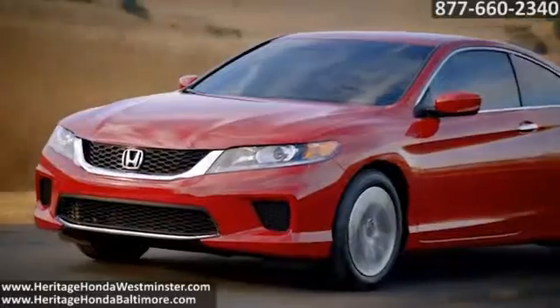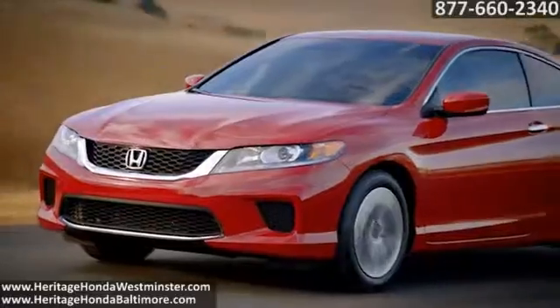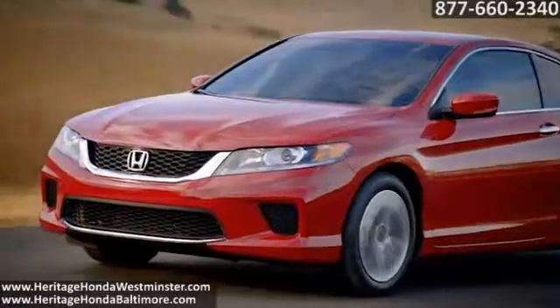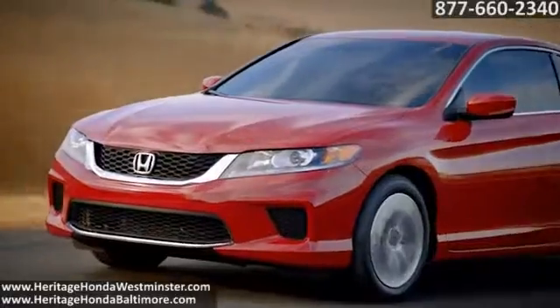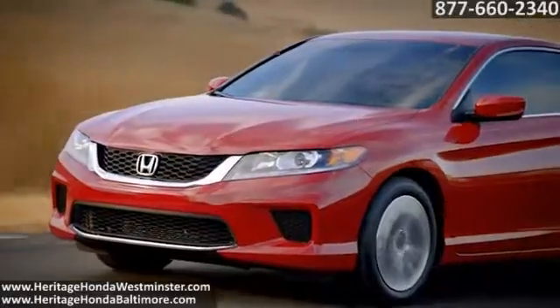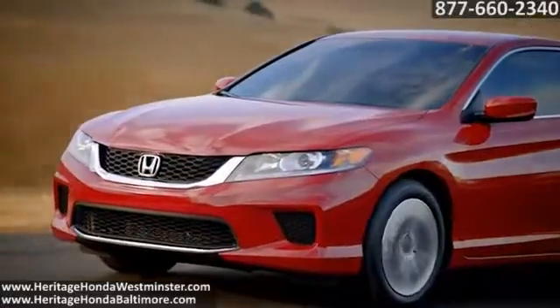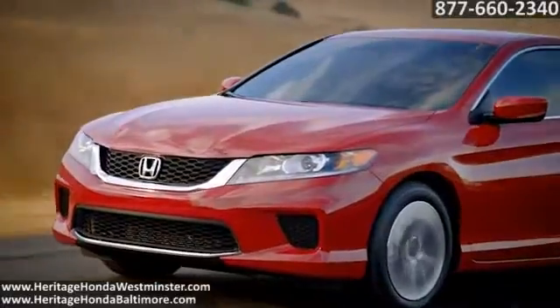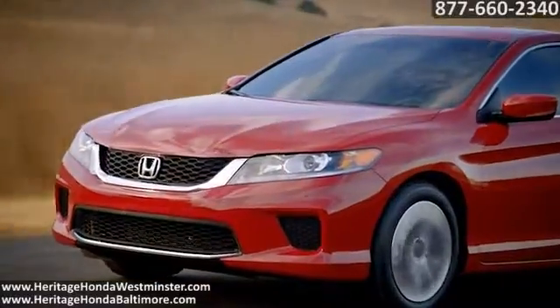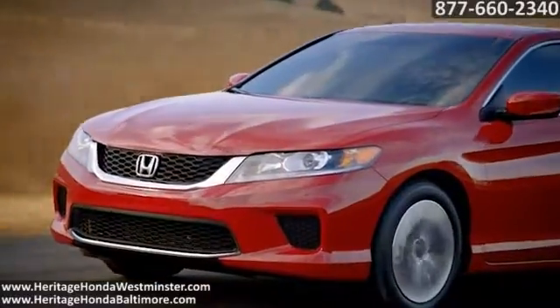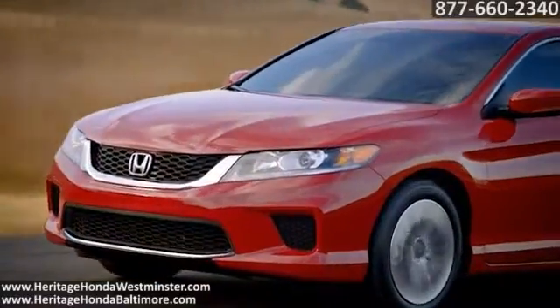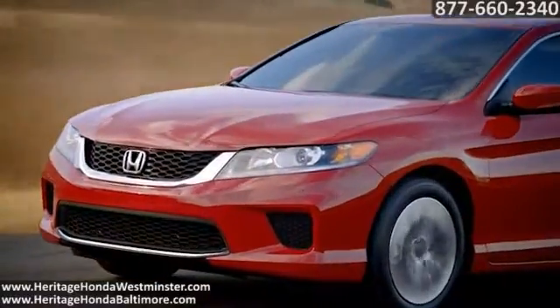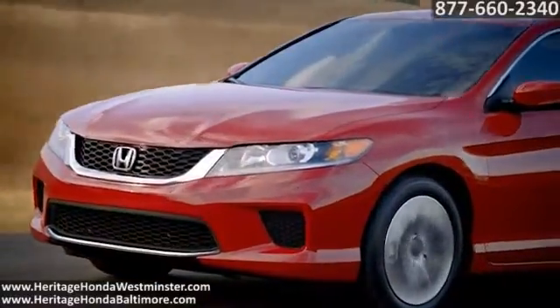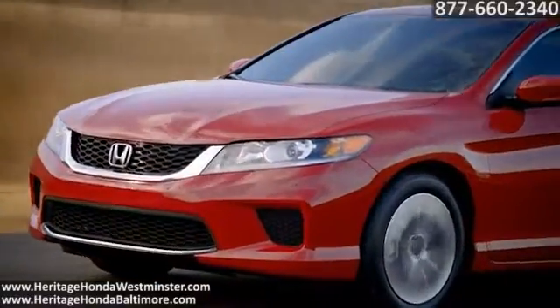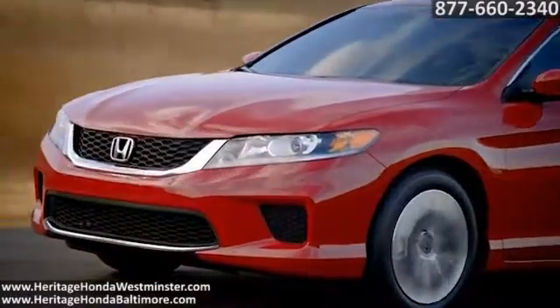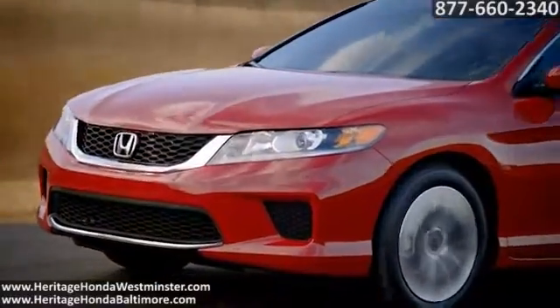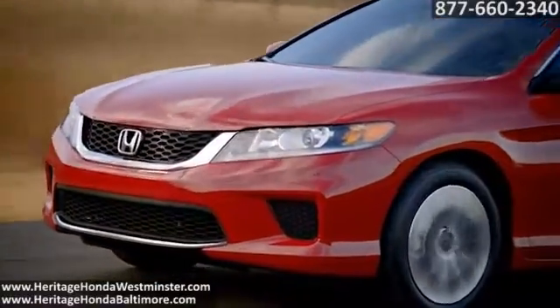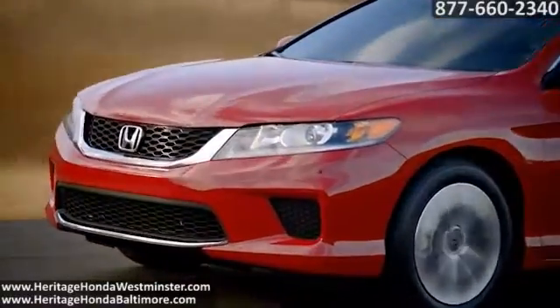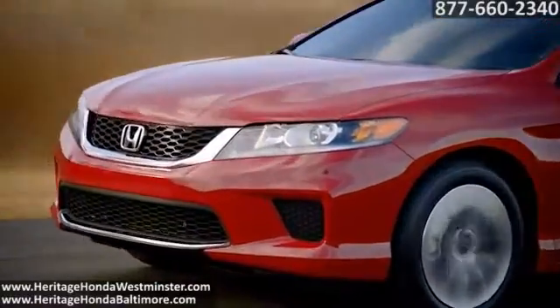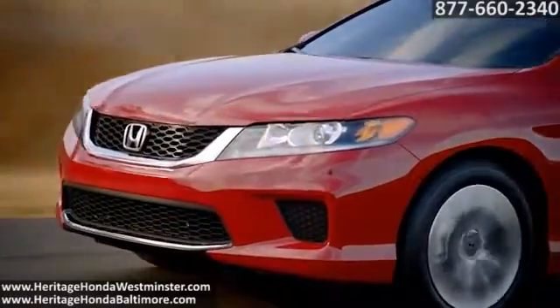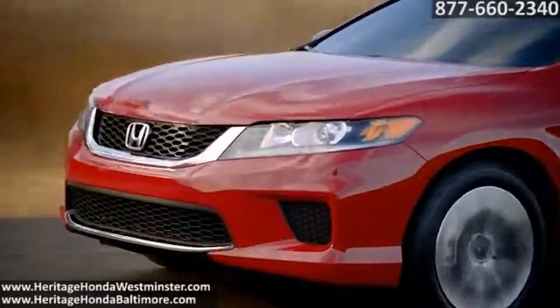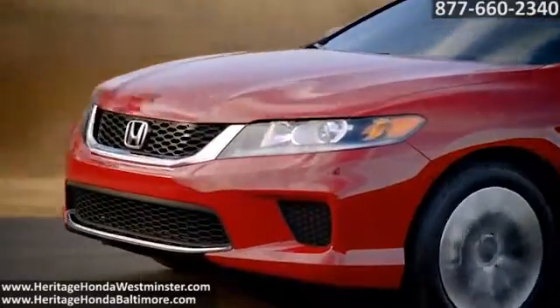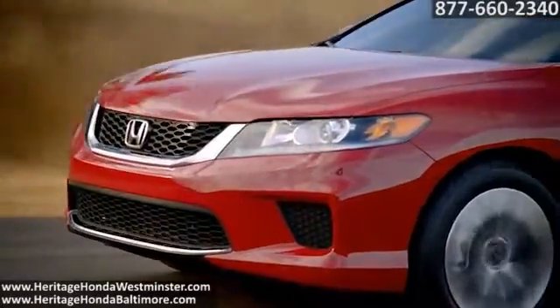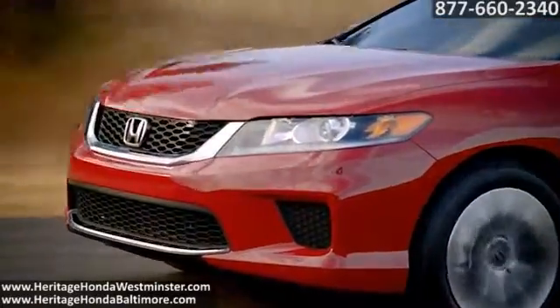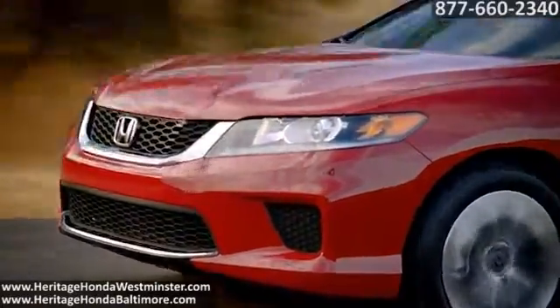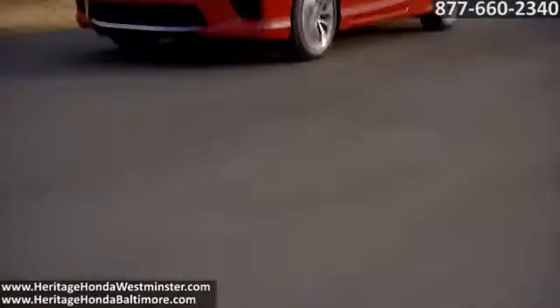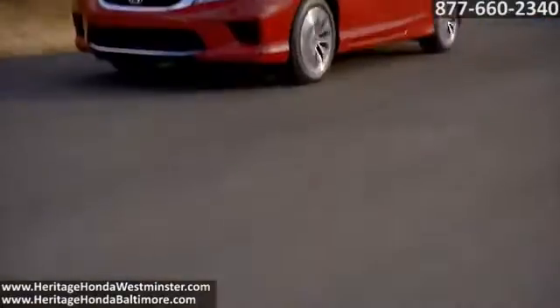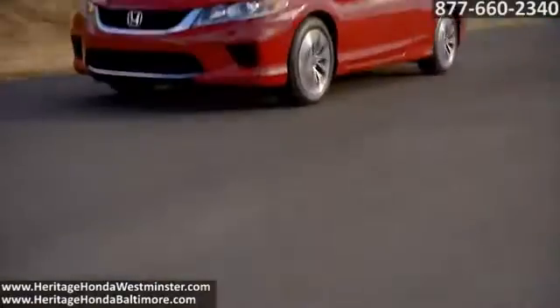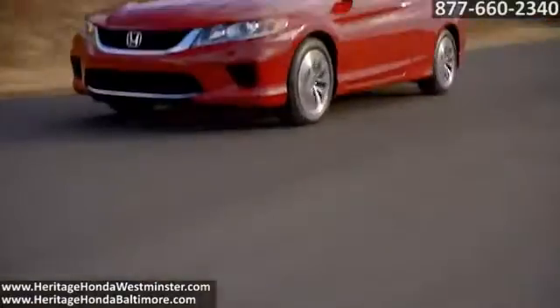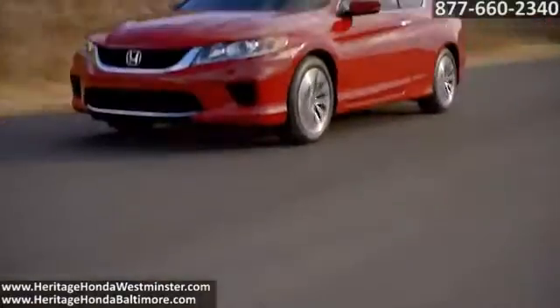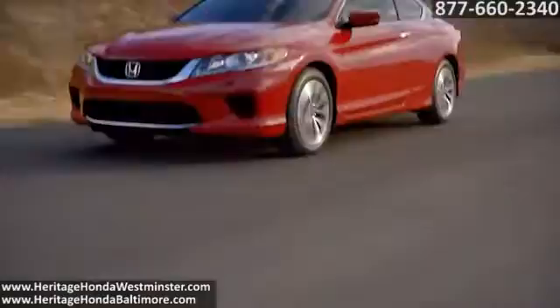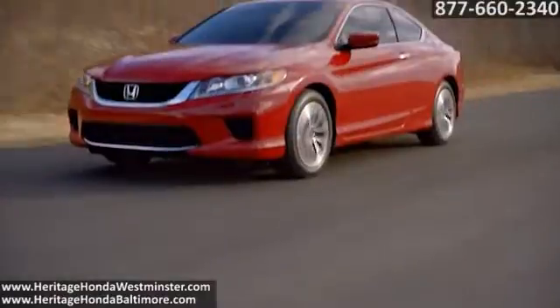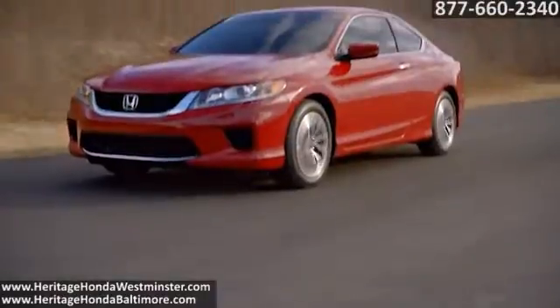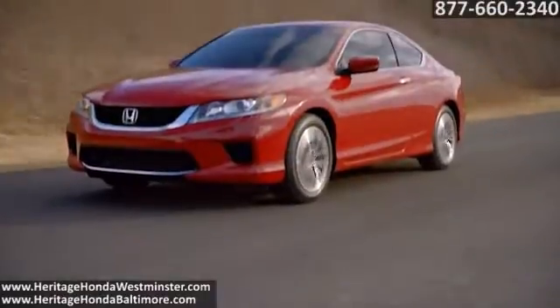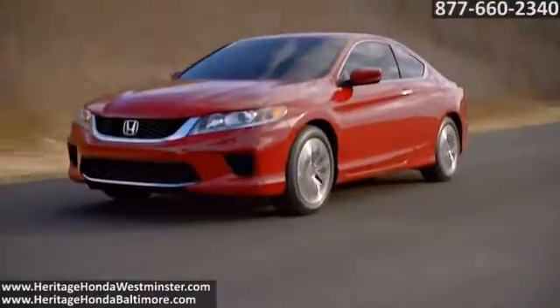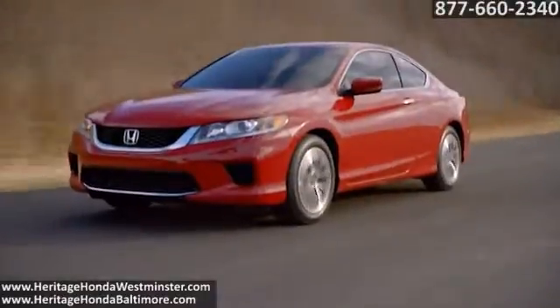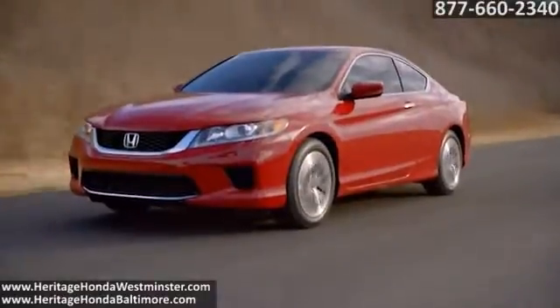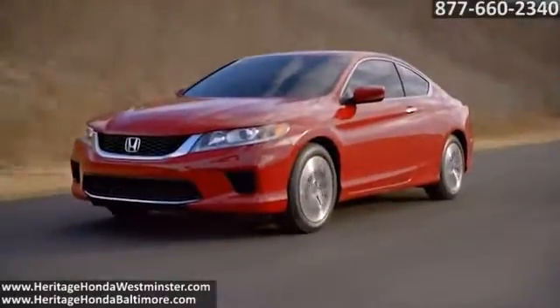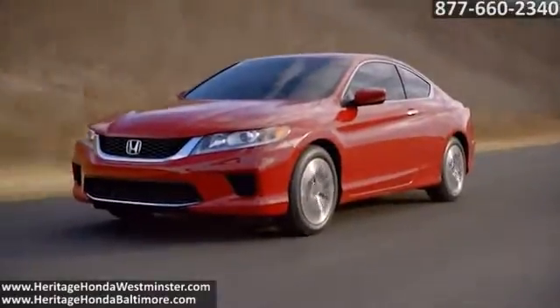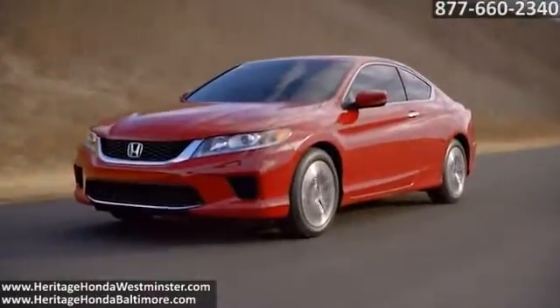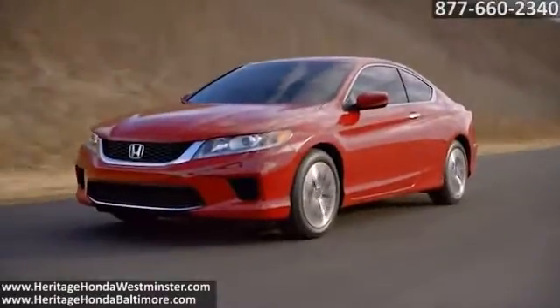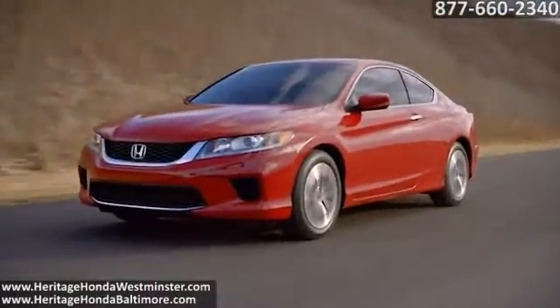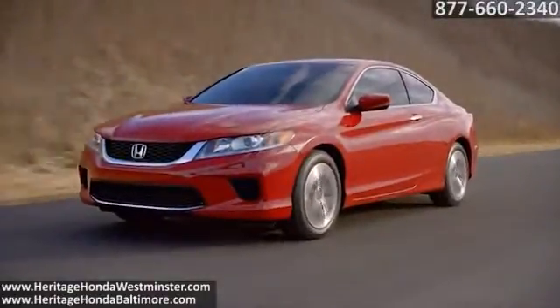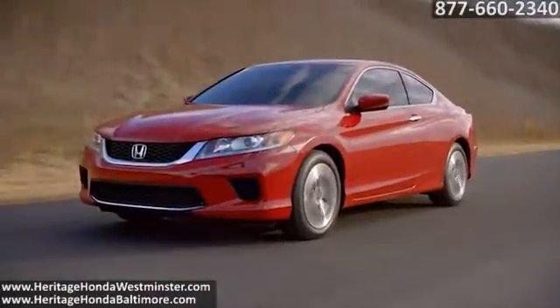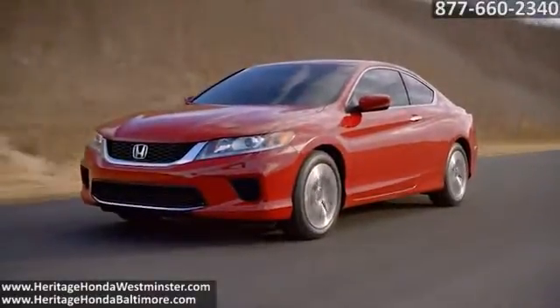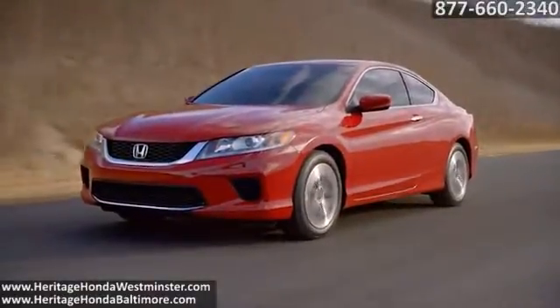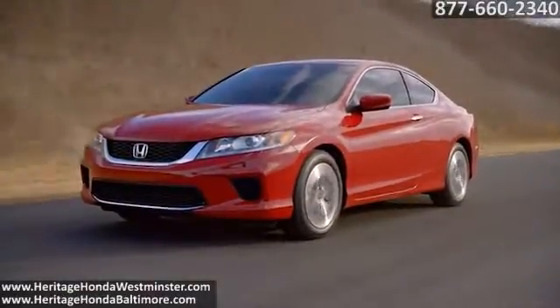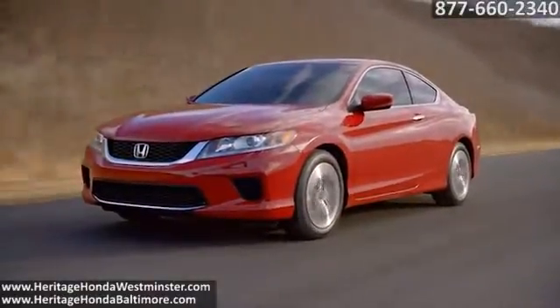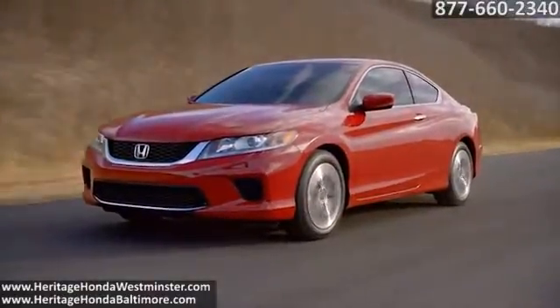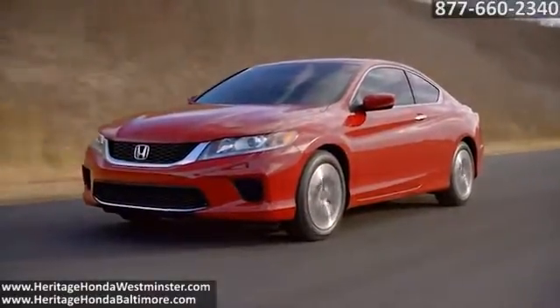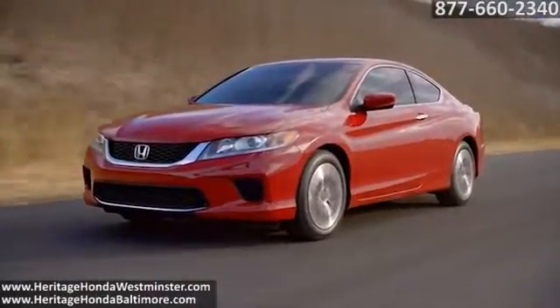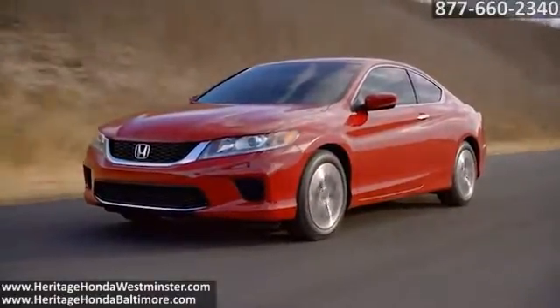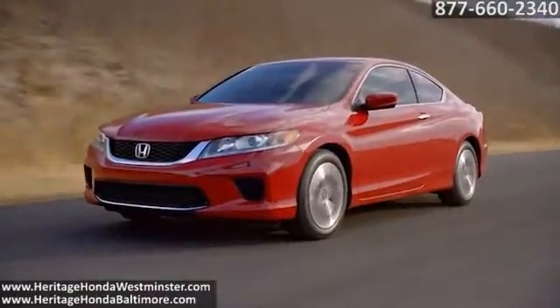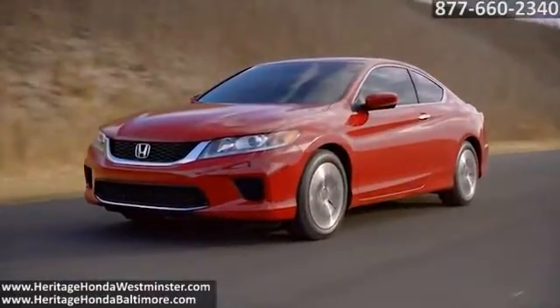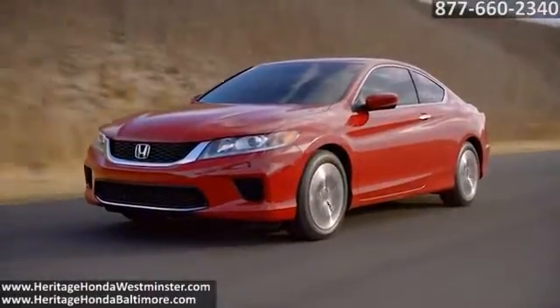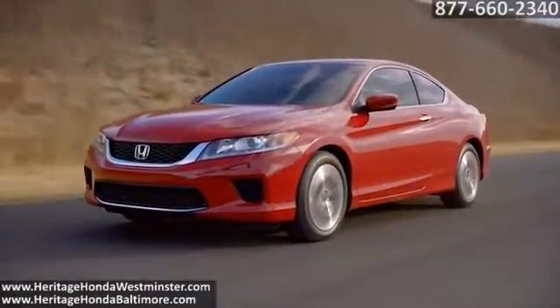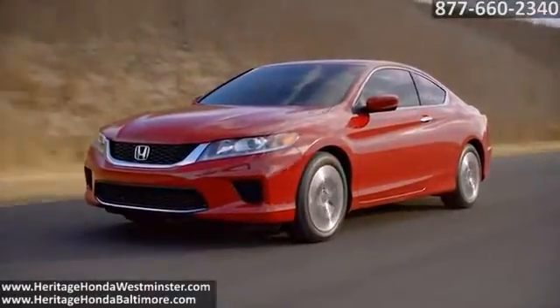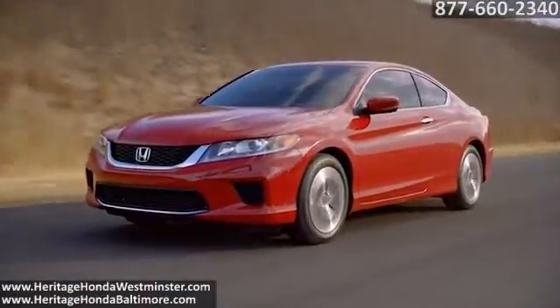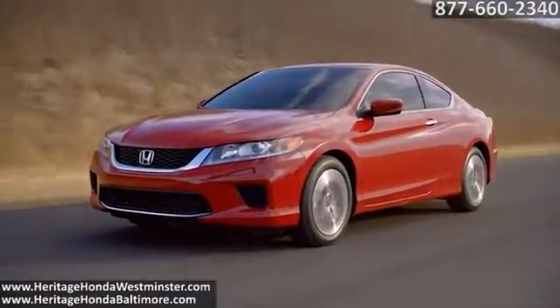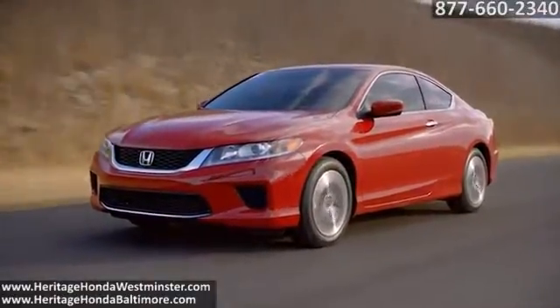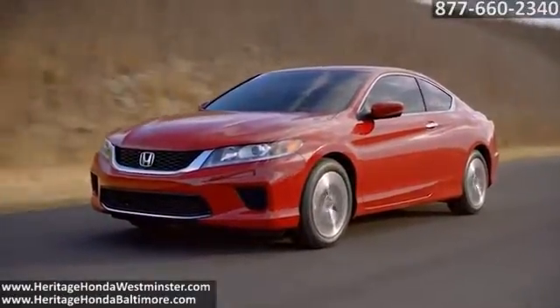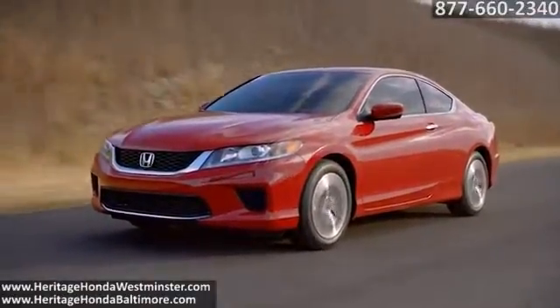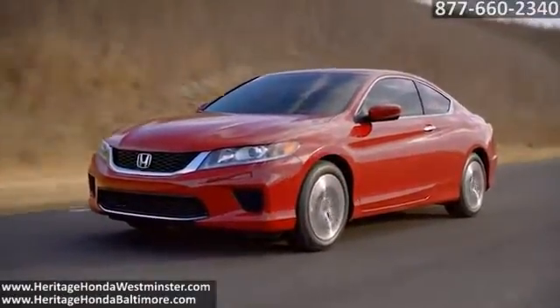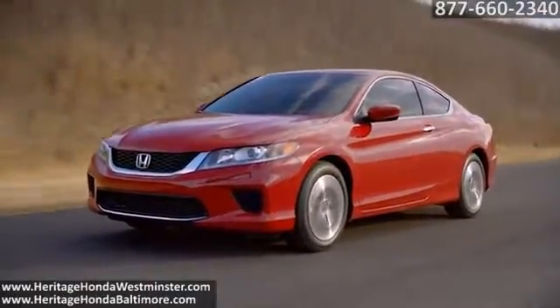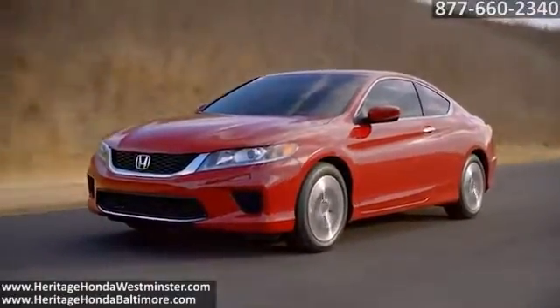The 2015 Honda Accord Coupe — a sporty and sophisticated style that makes a powerful statement on the road.